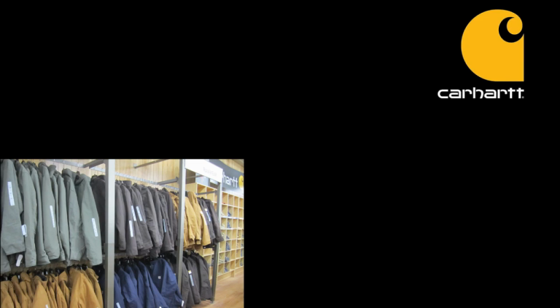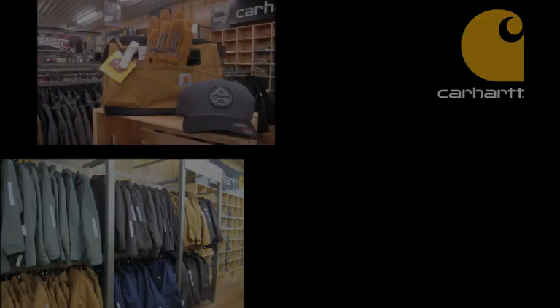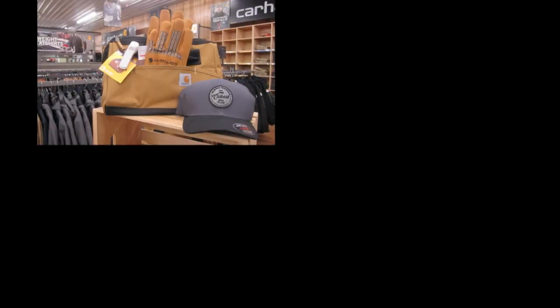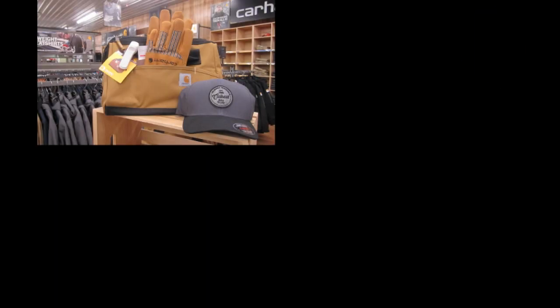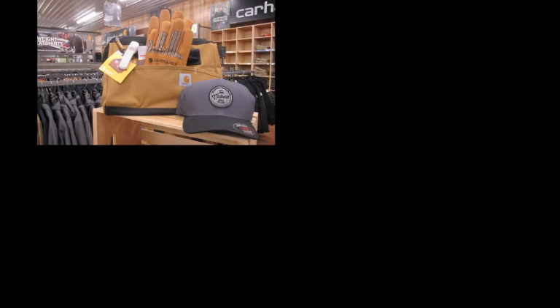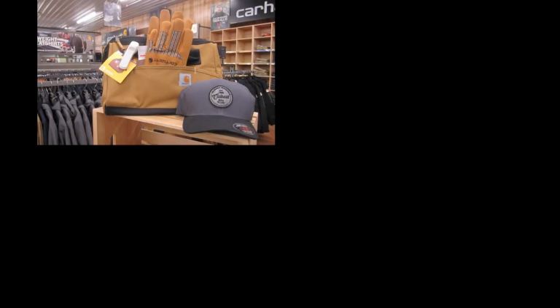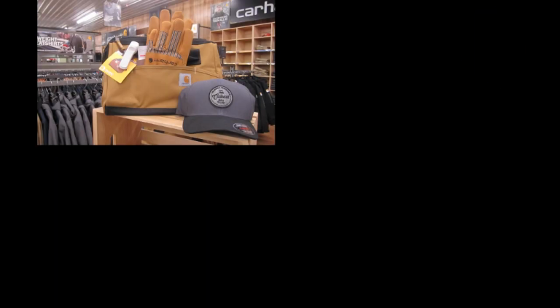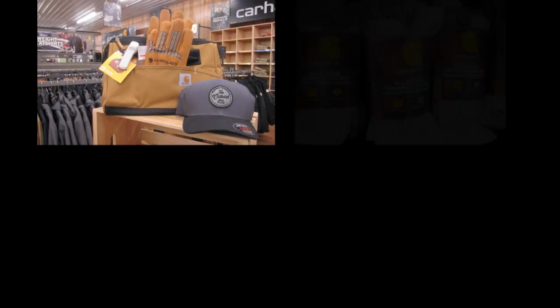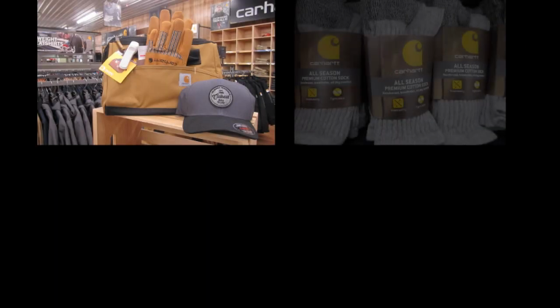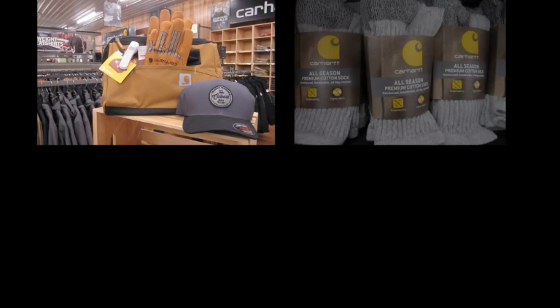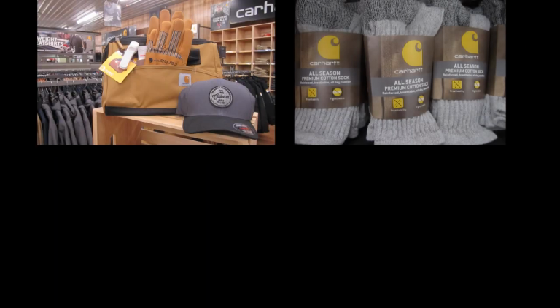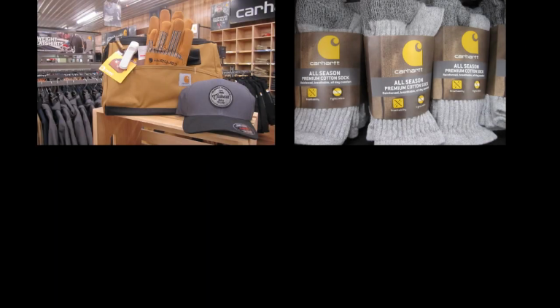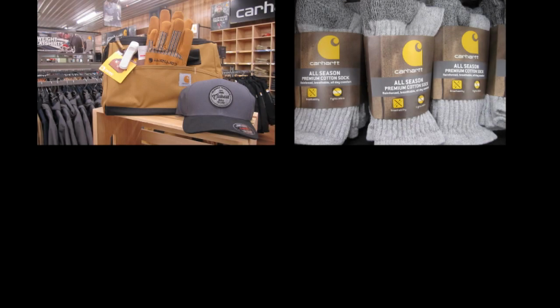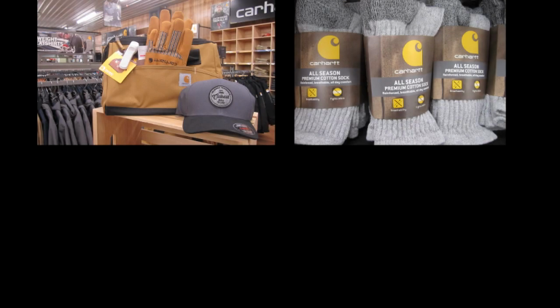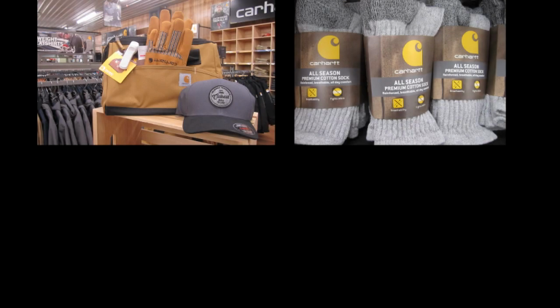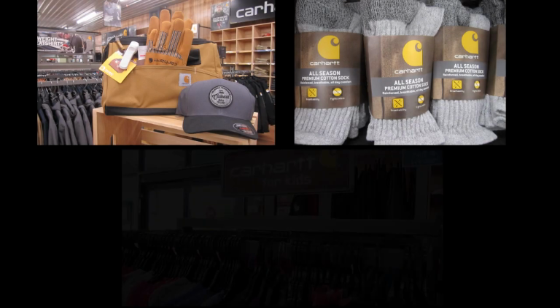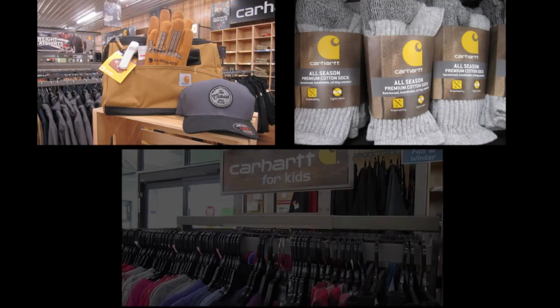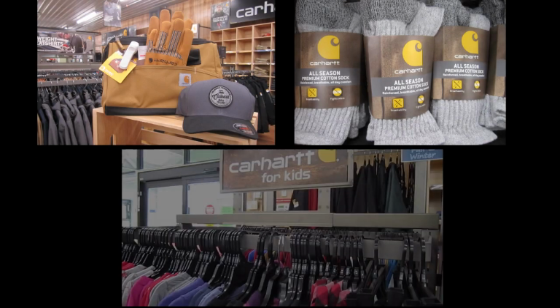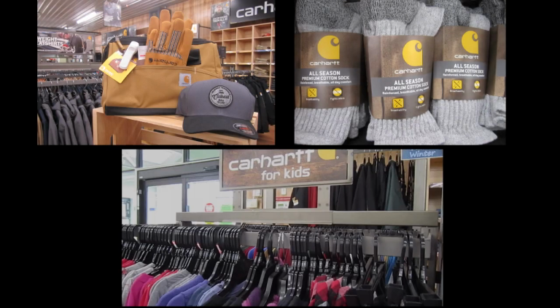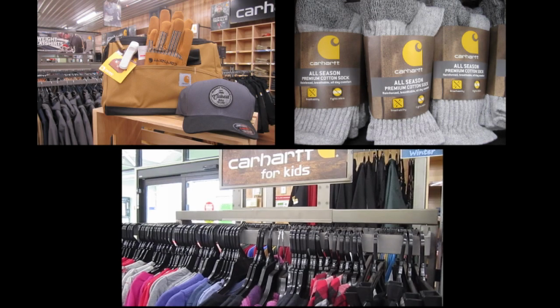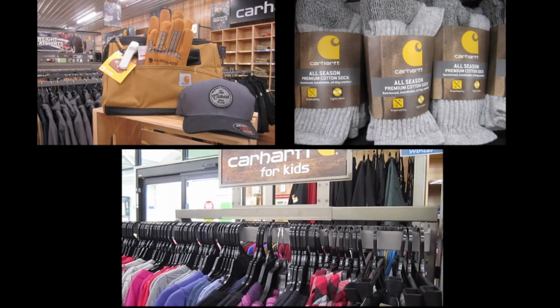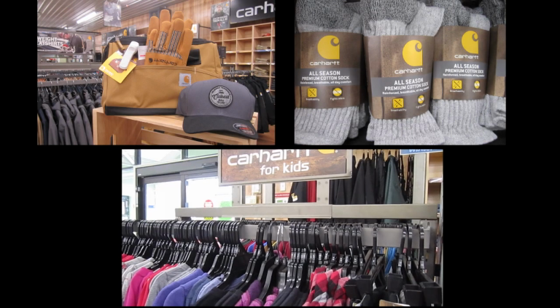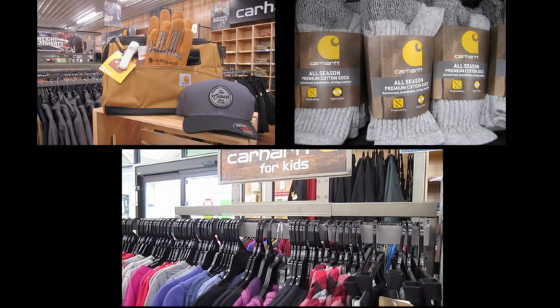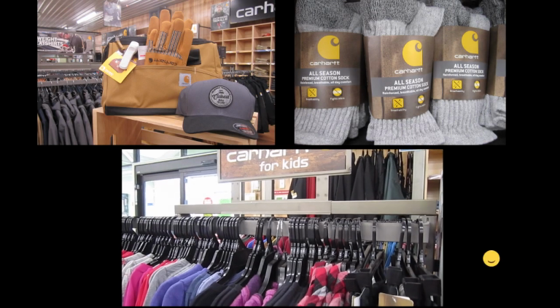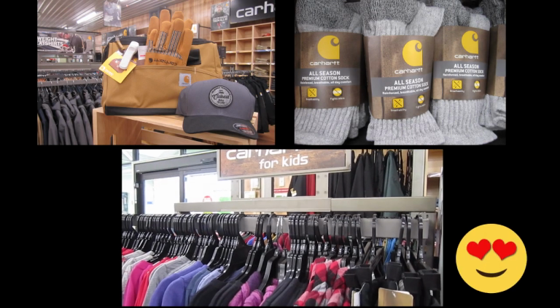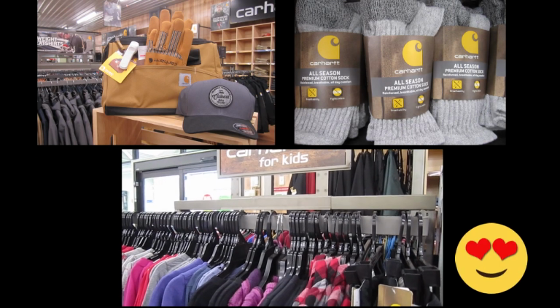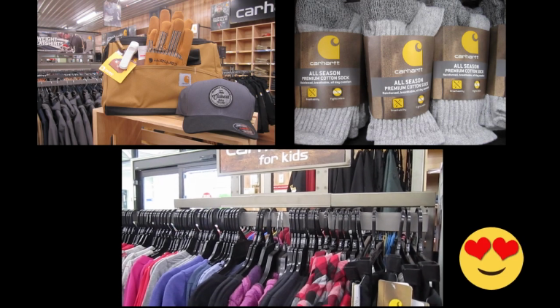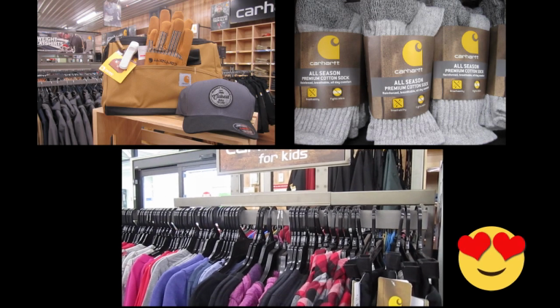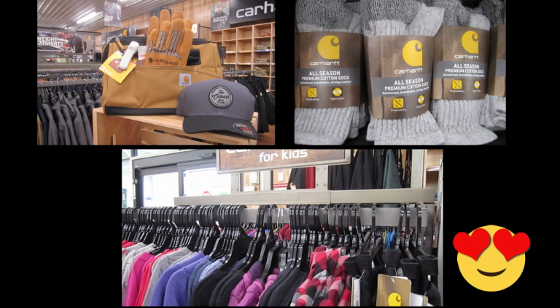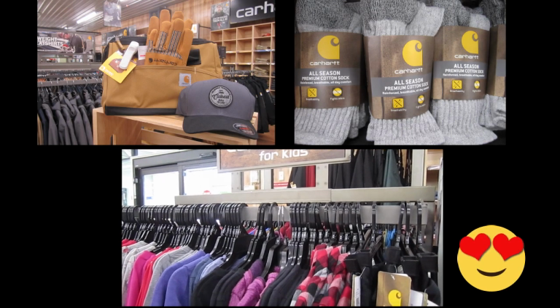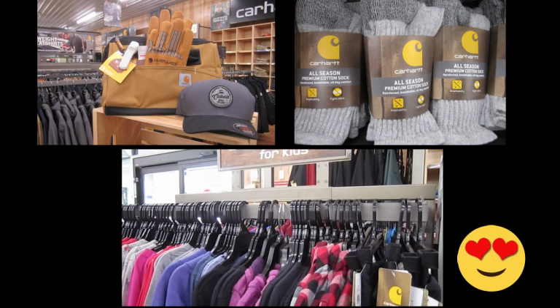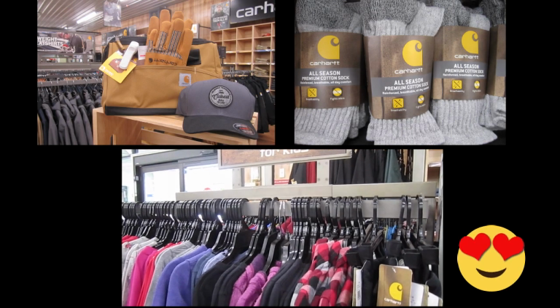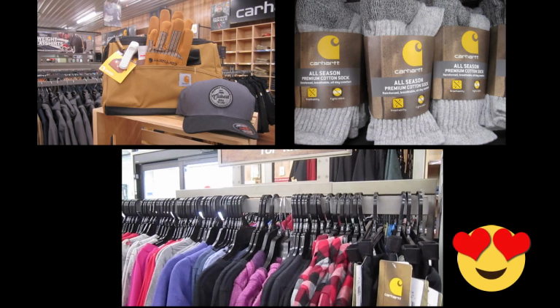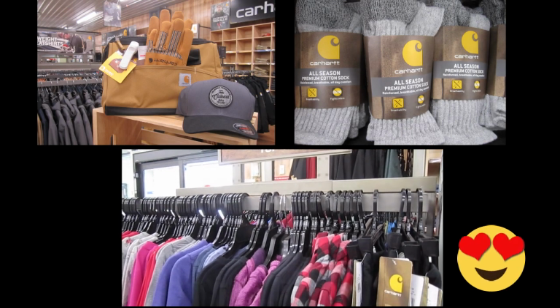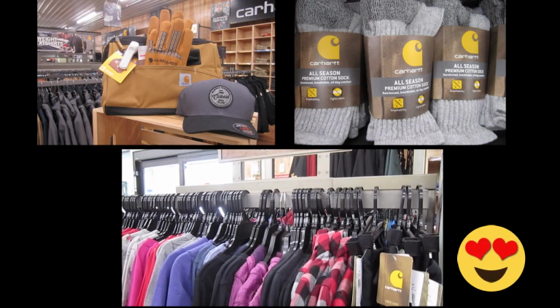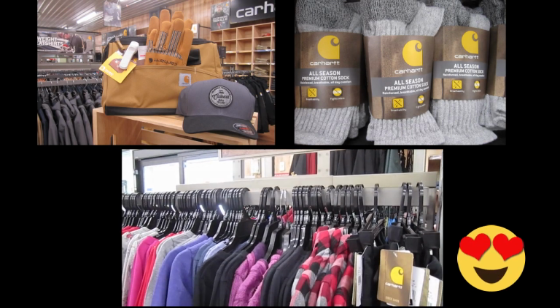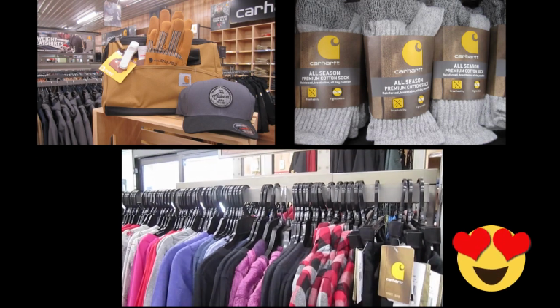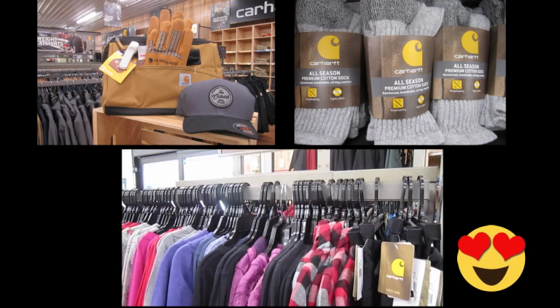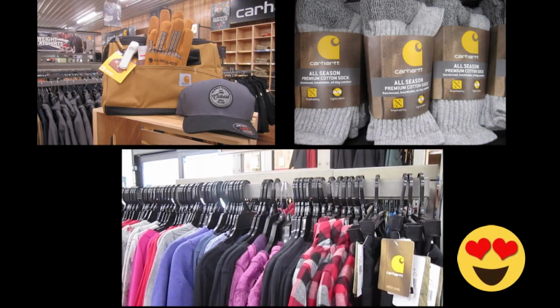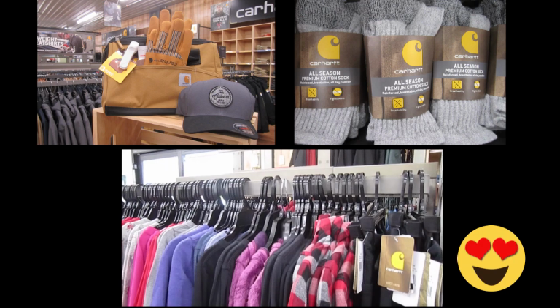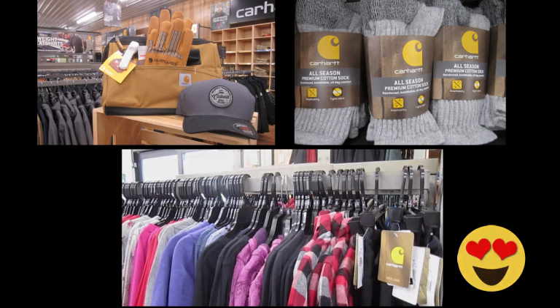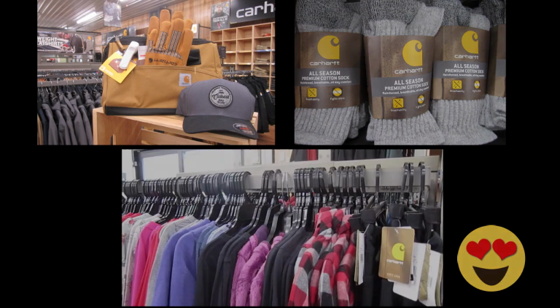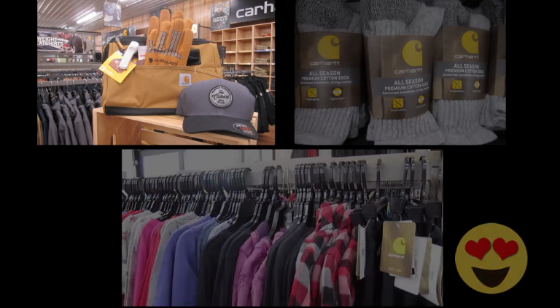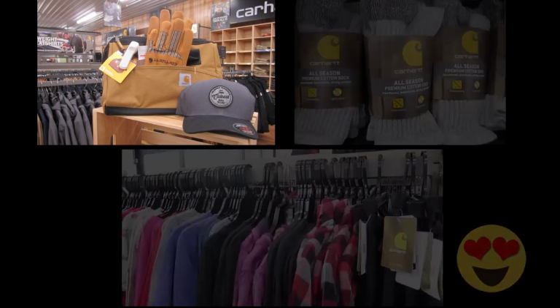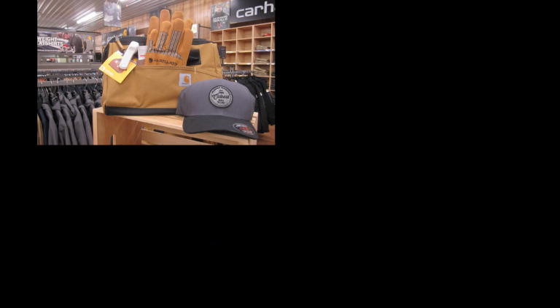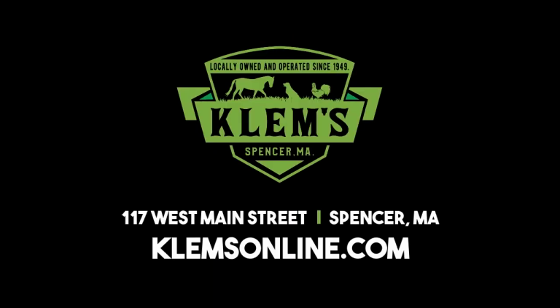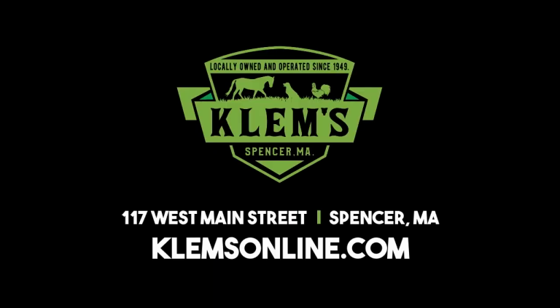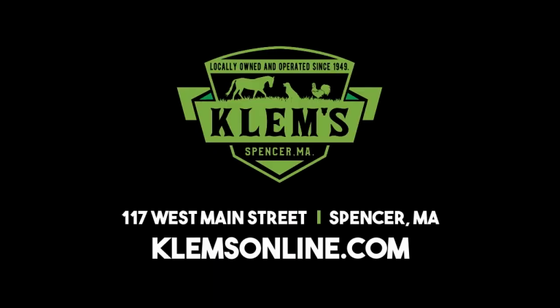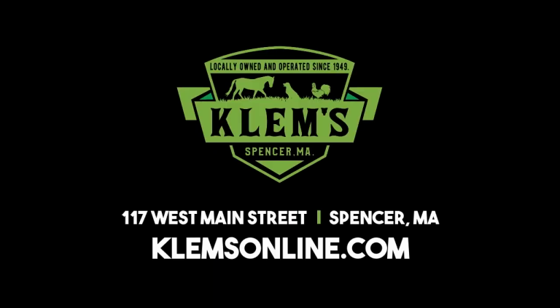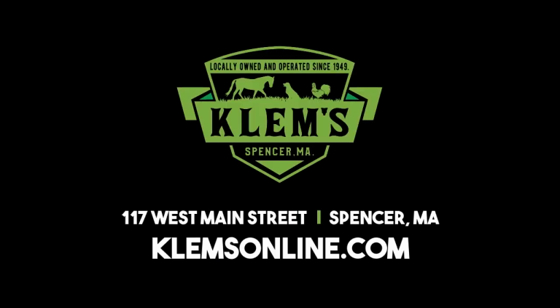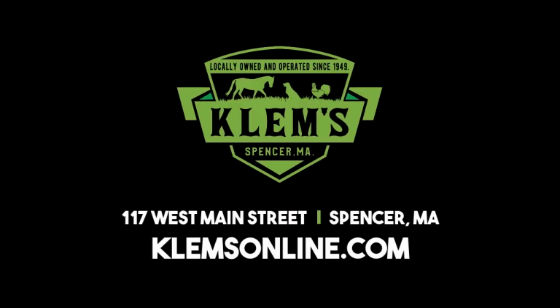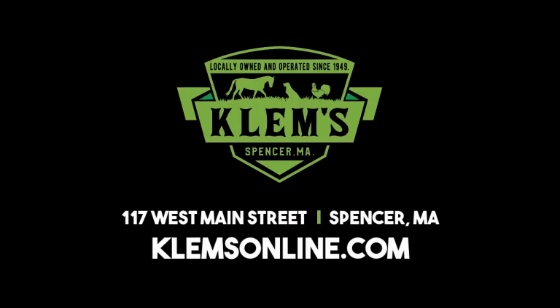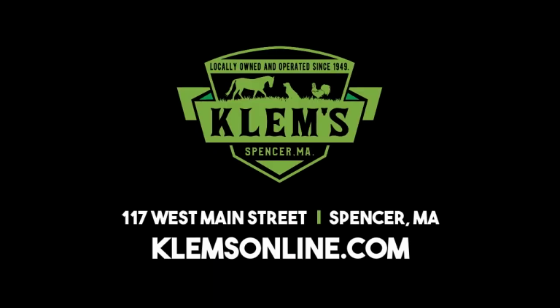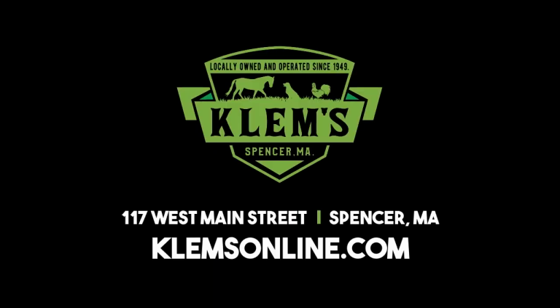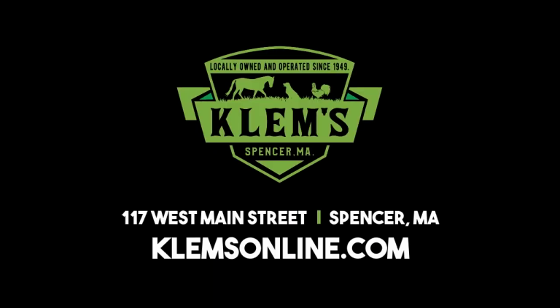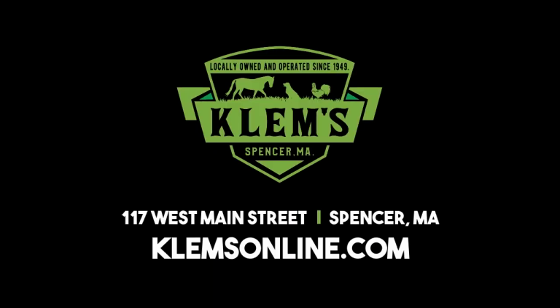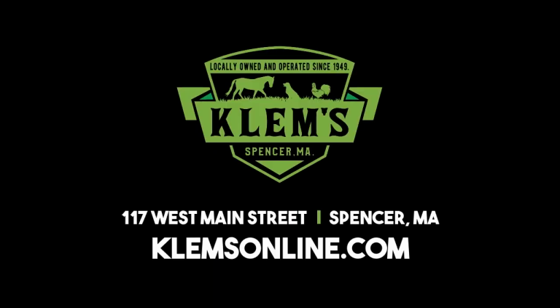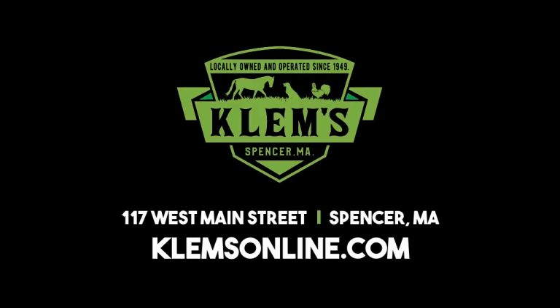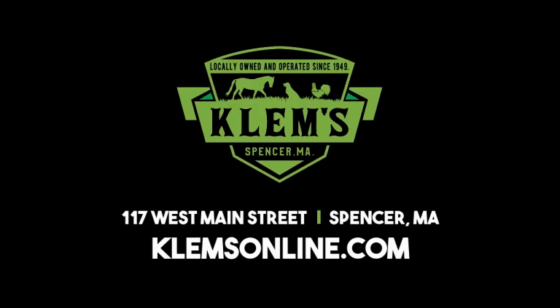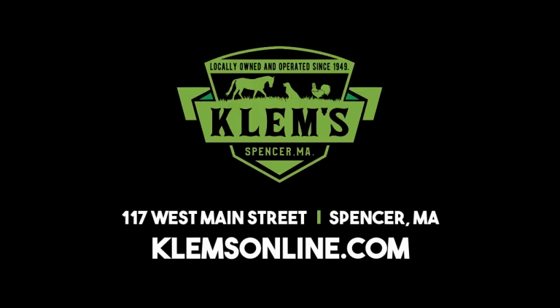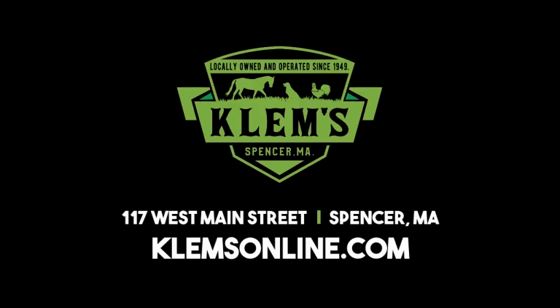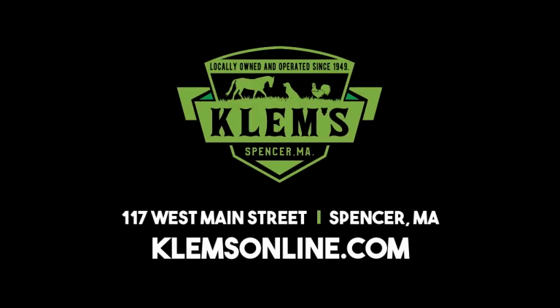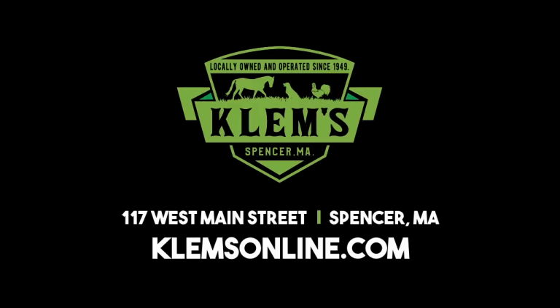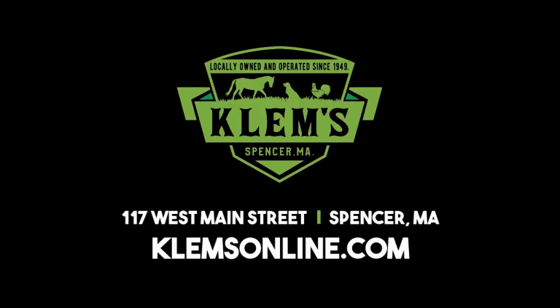Hustle the holidays and get your gifts early. We have Carhartt gear for everyone on your list, even the kids. Visit Klem's today on Route 9 in Spencer.